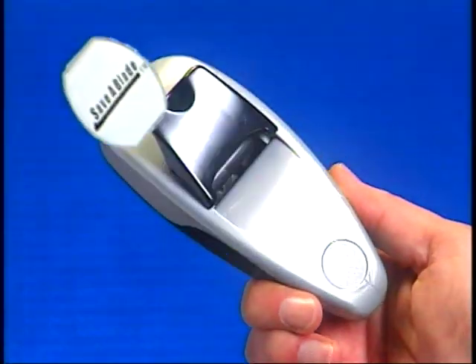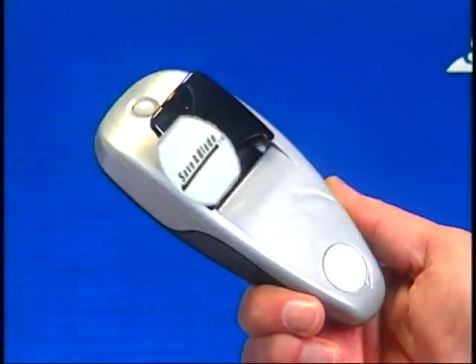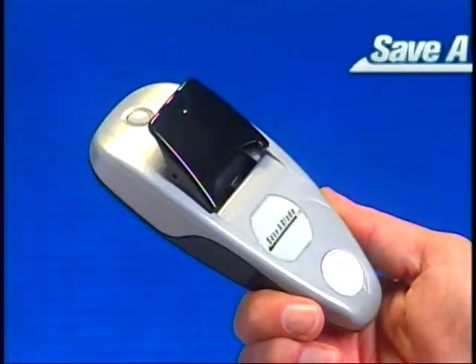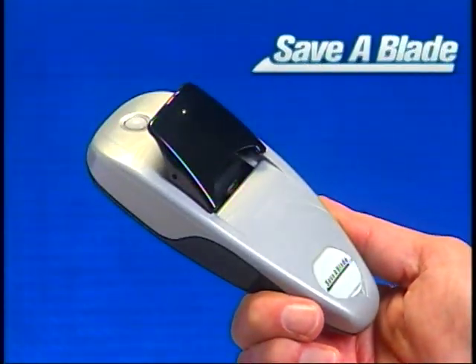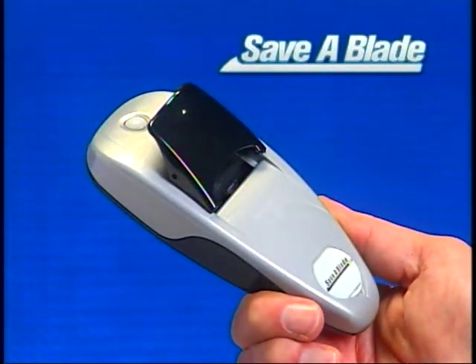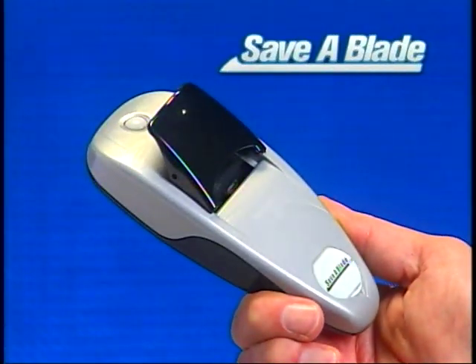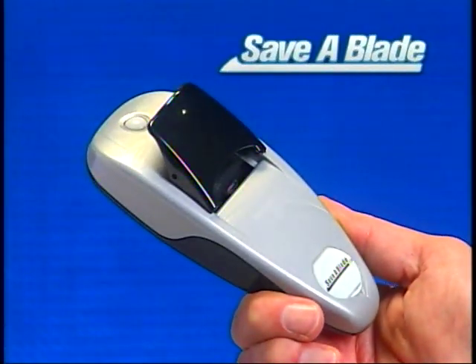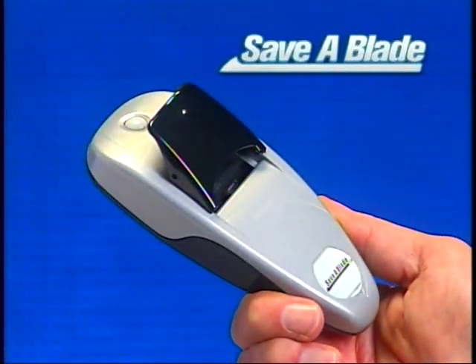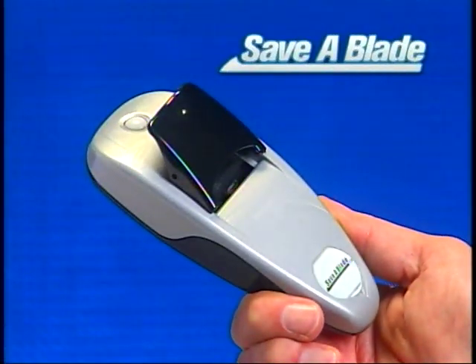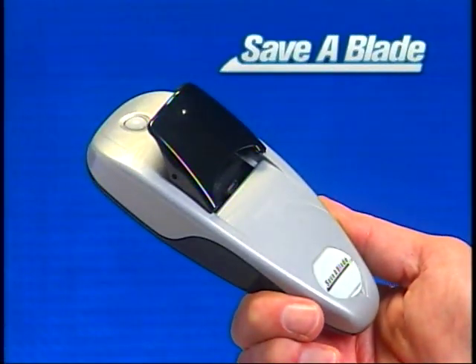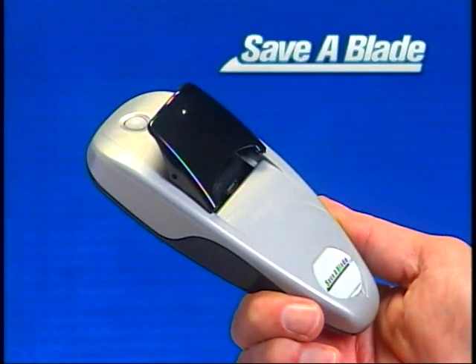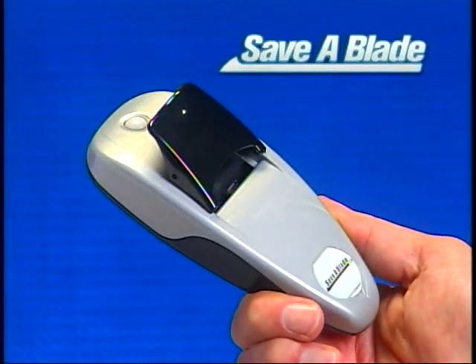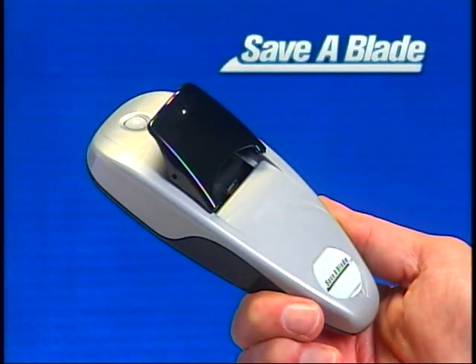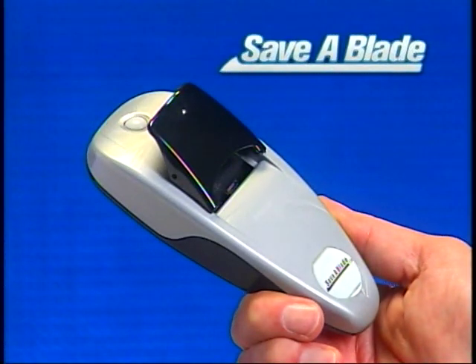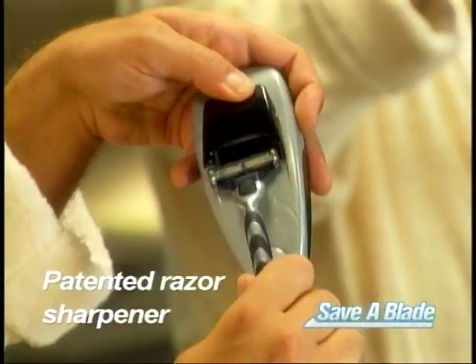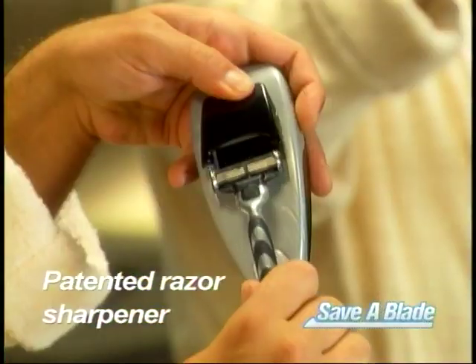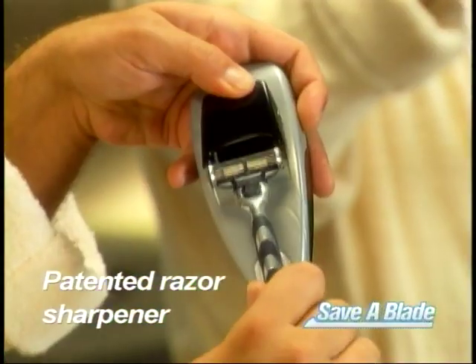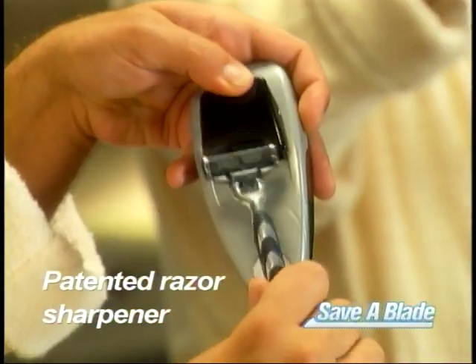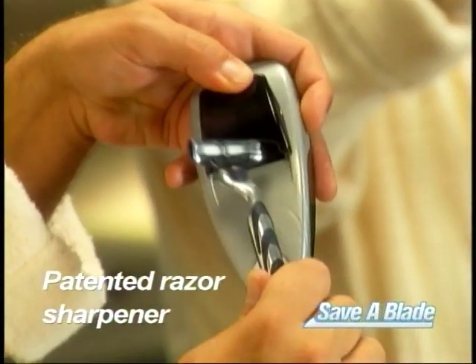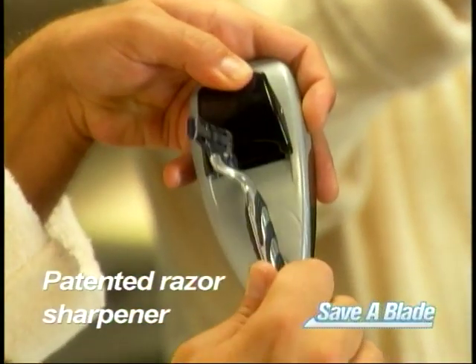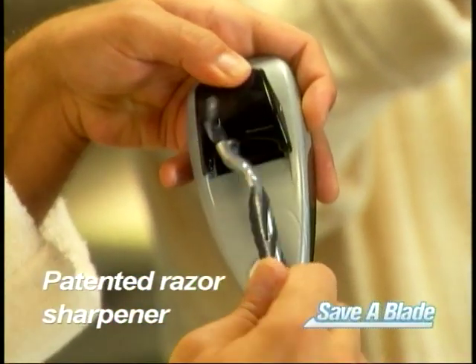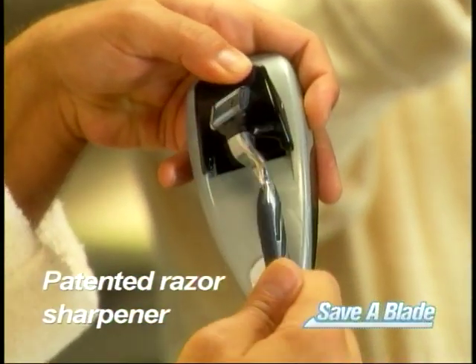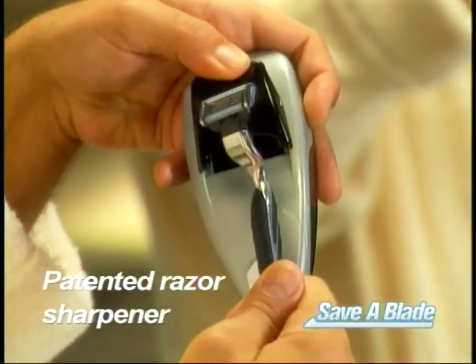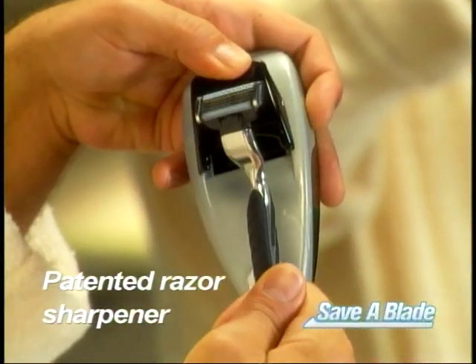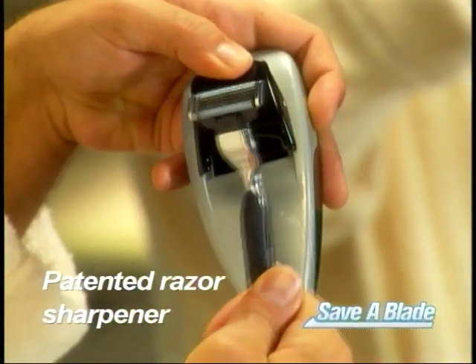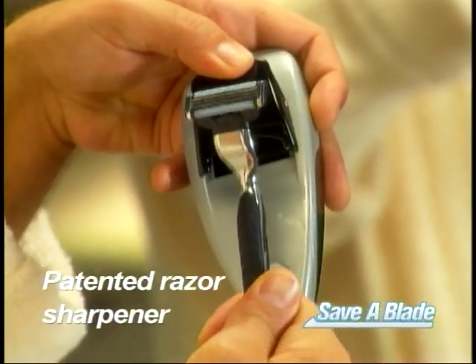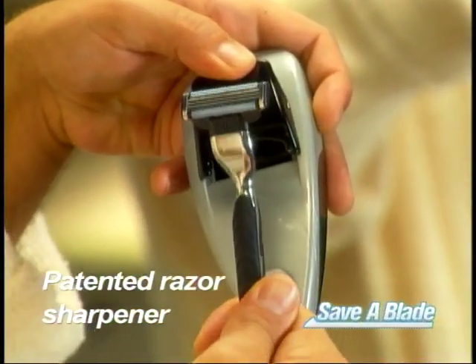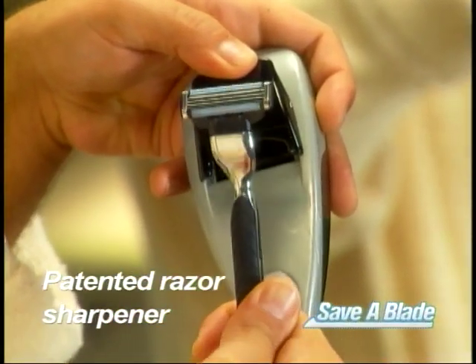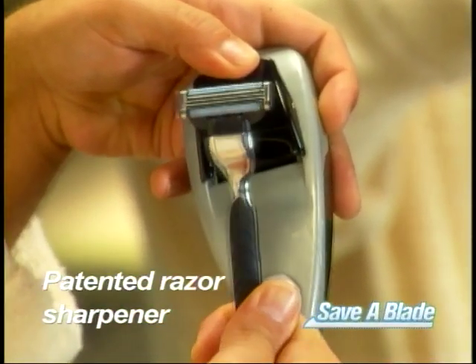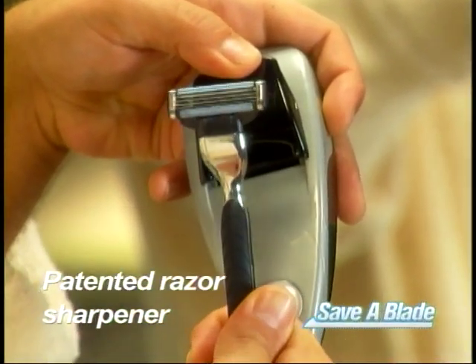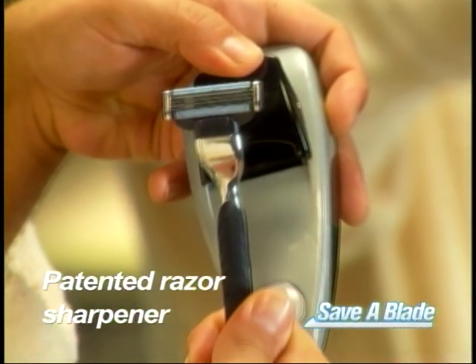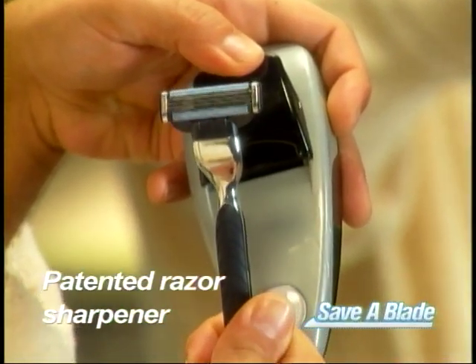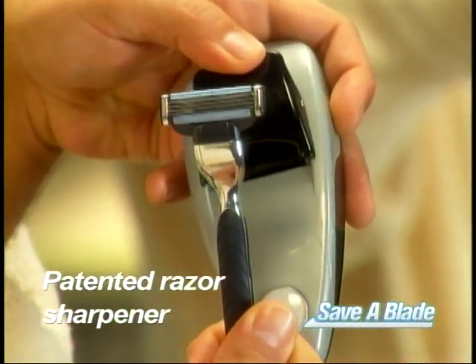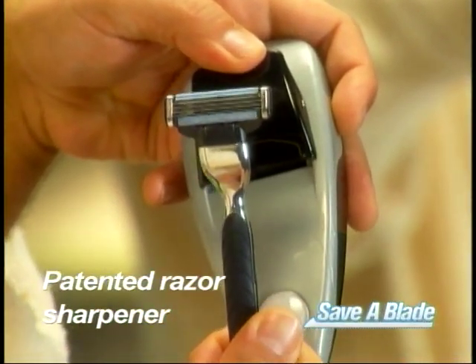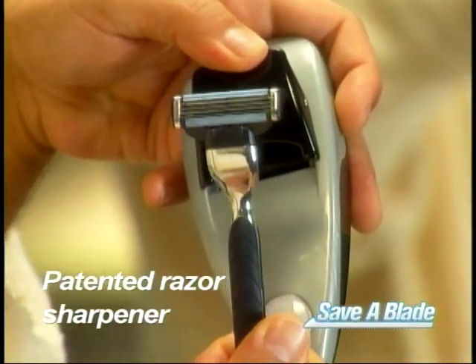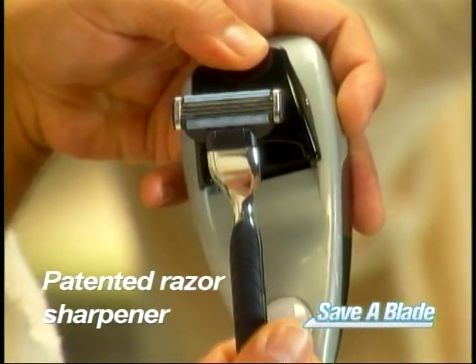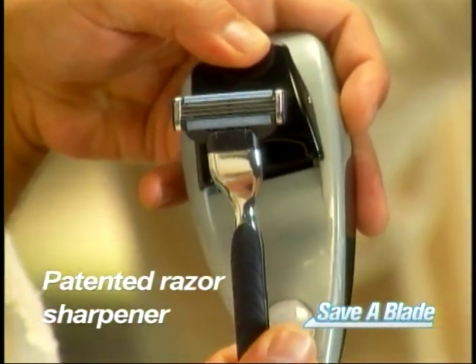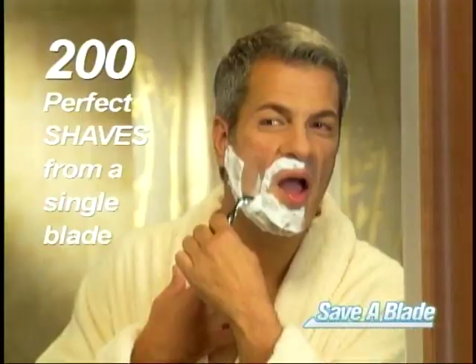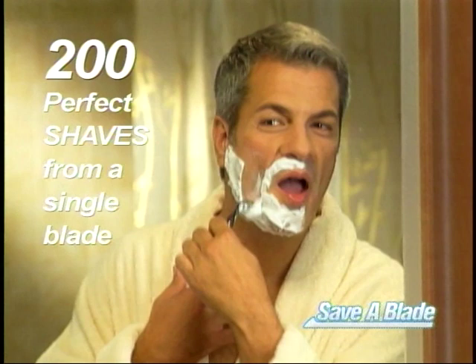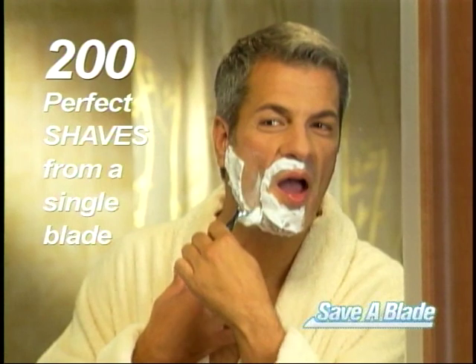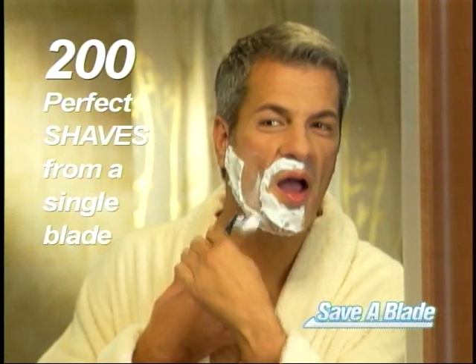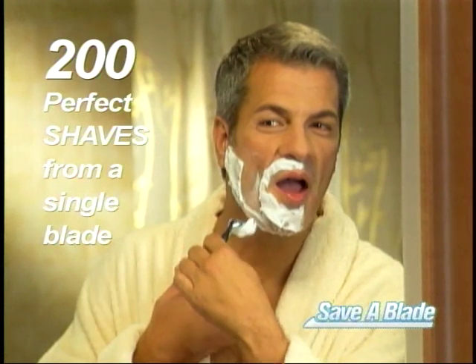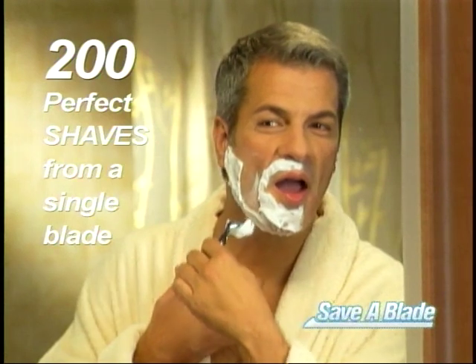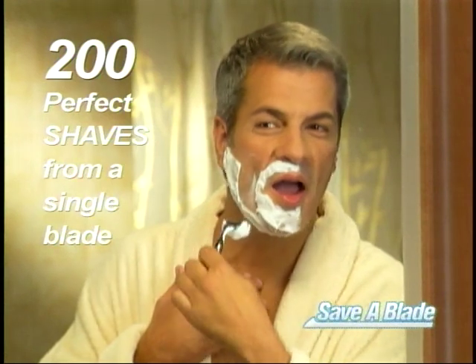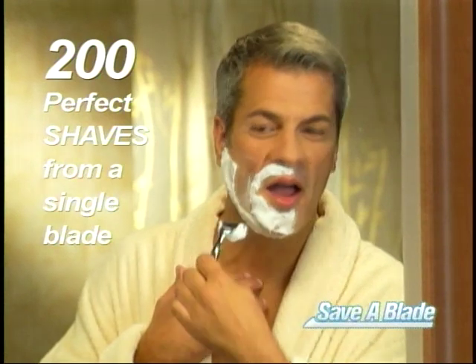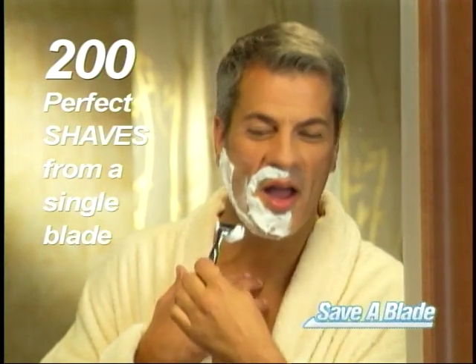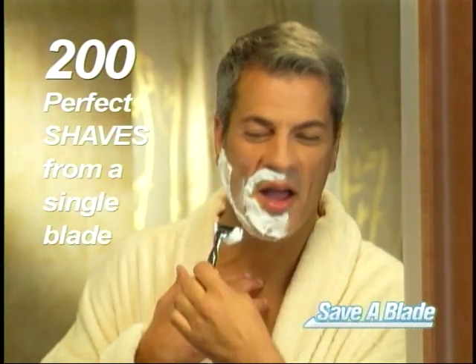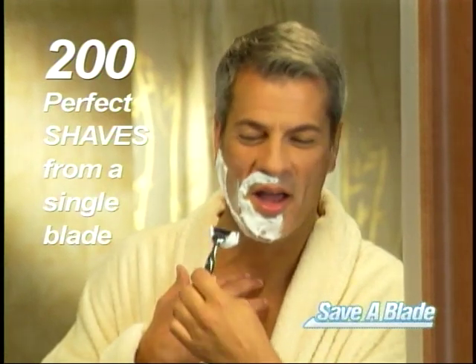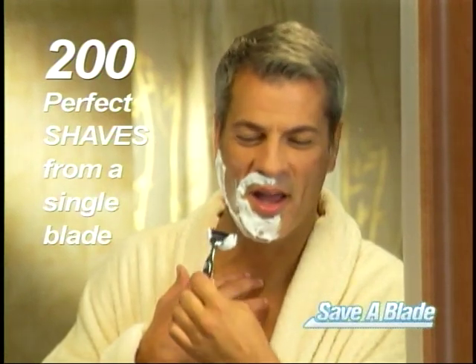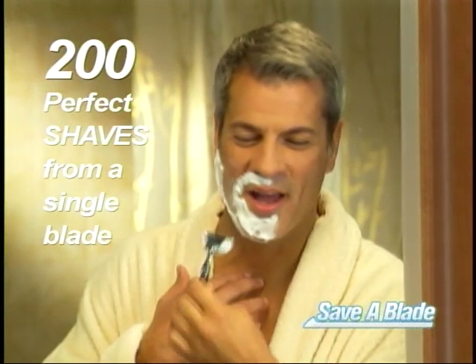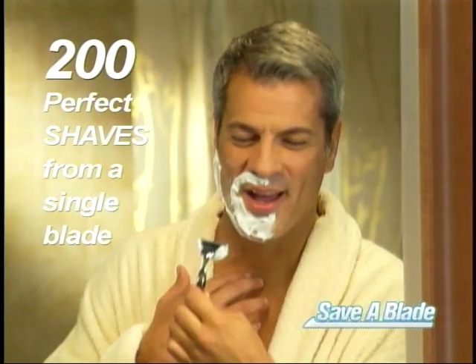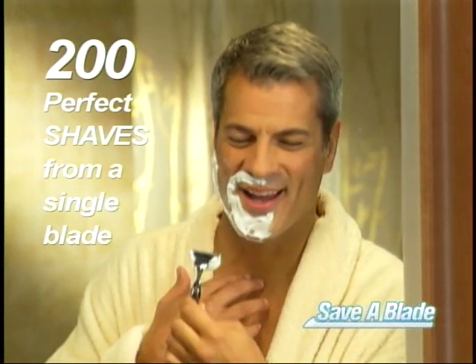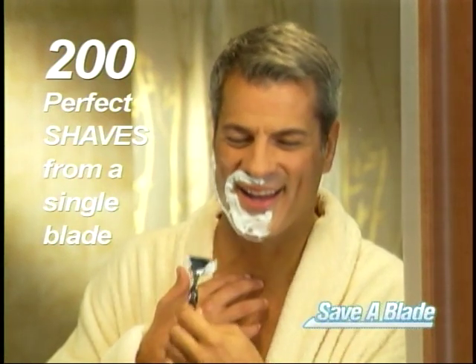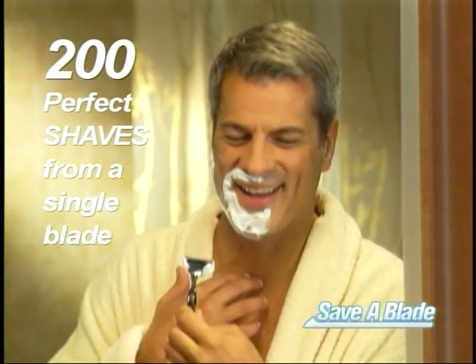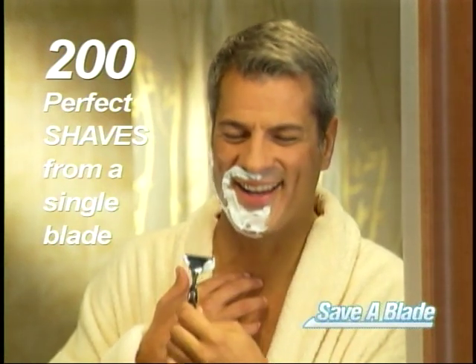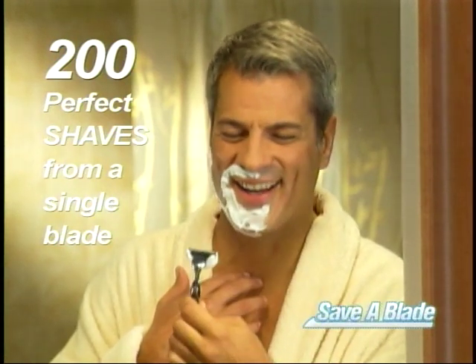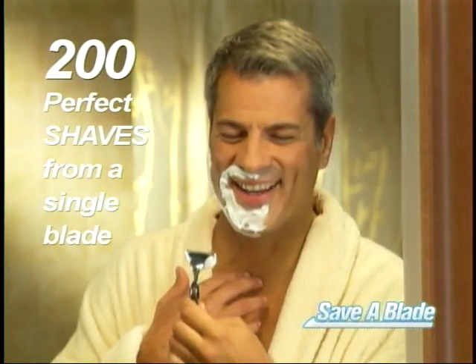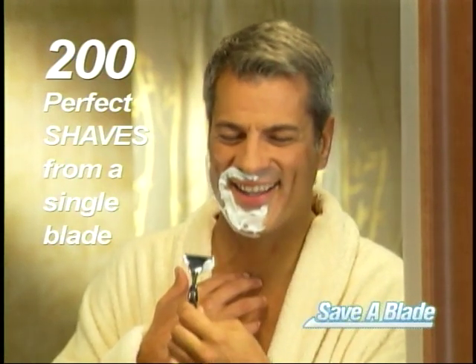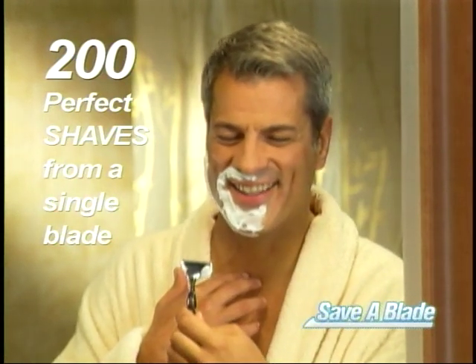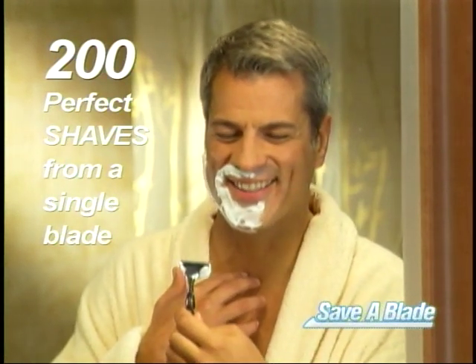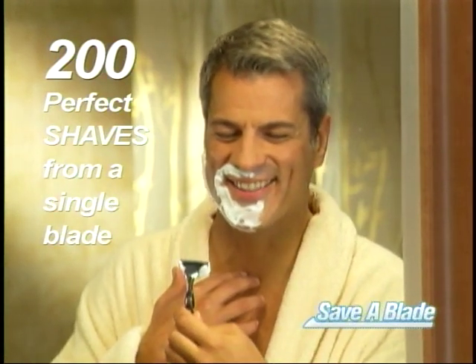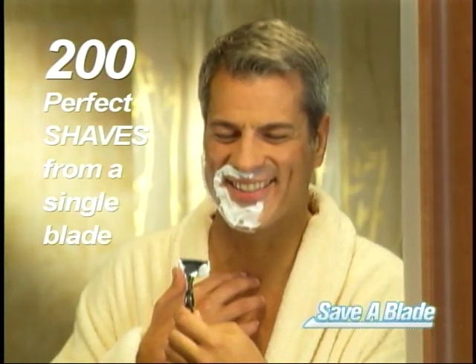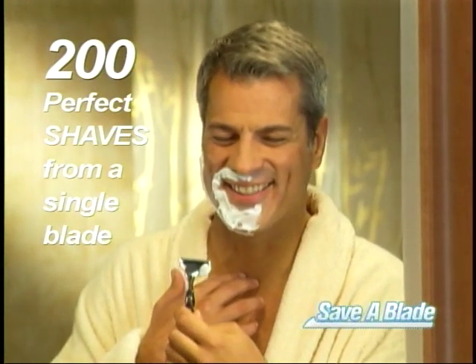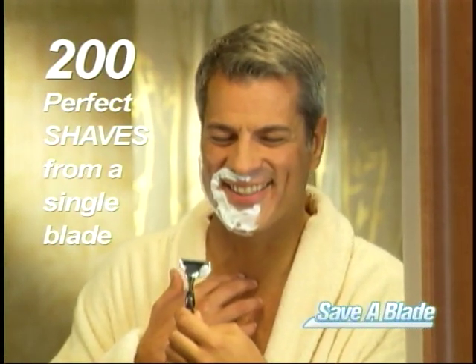Introducing Save-A-Blade, the ingenious razor sharpener that can give you up to 200 perfect shaves from a single blade.